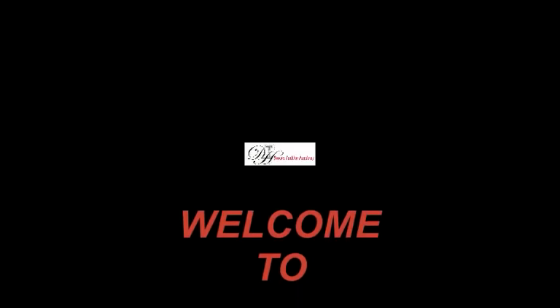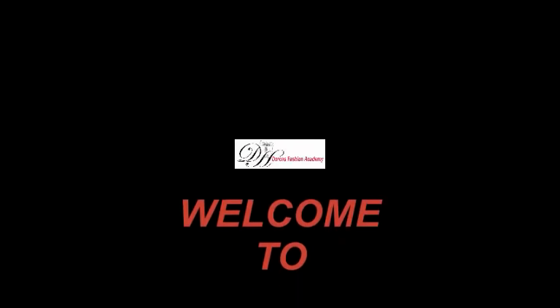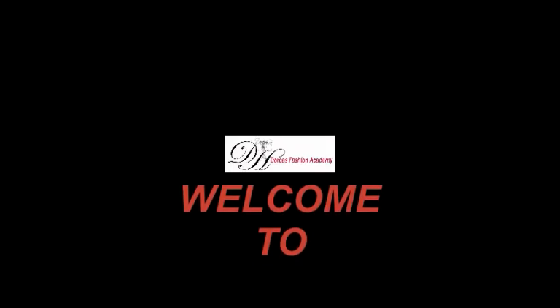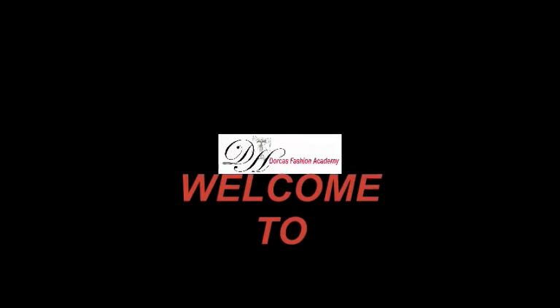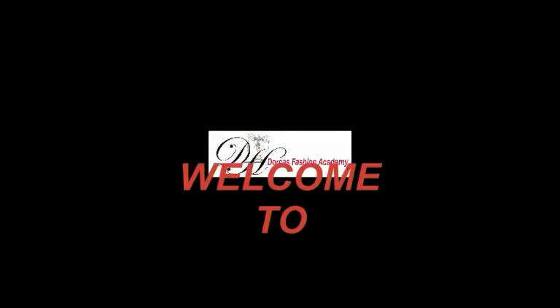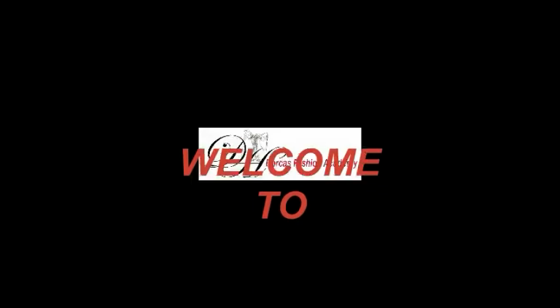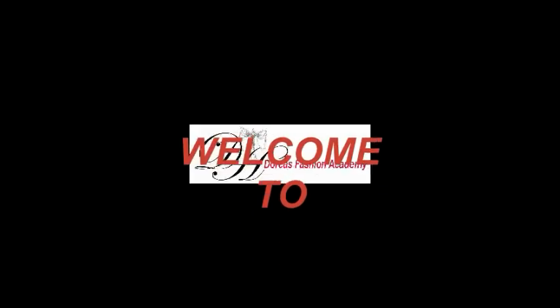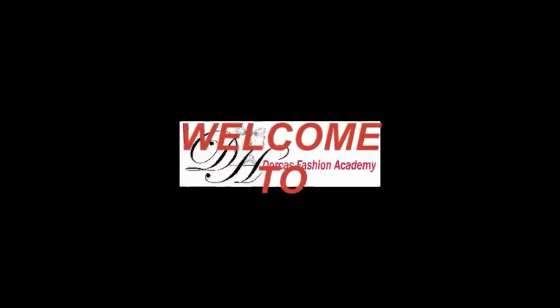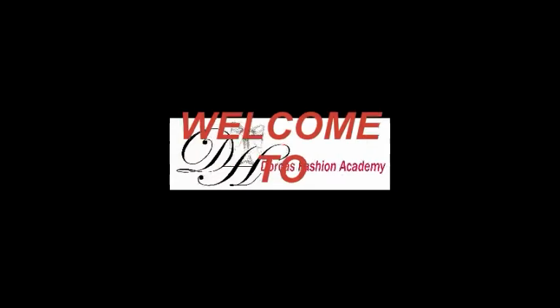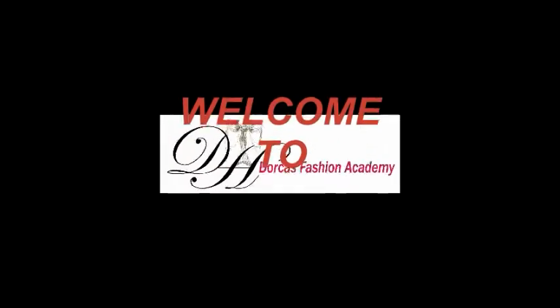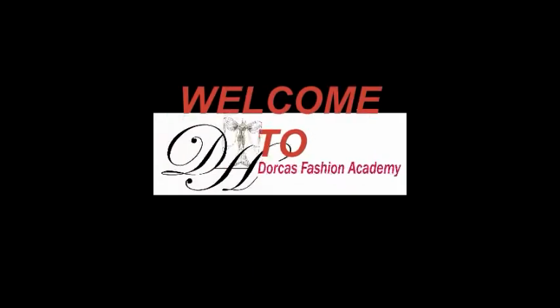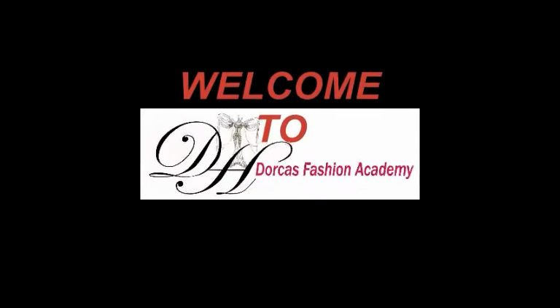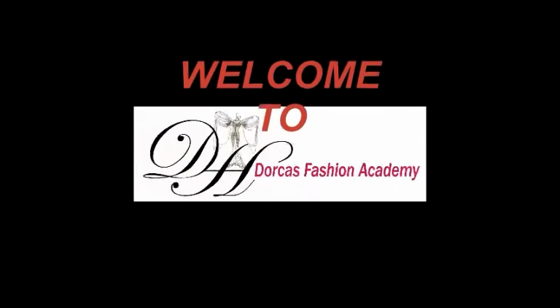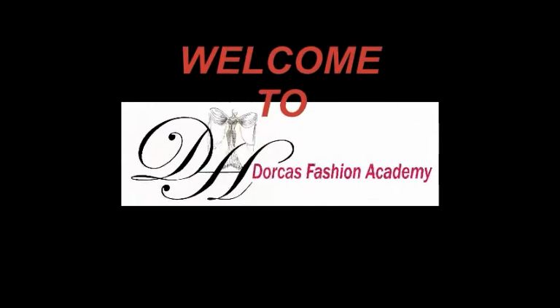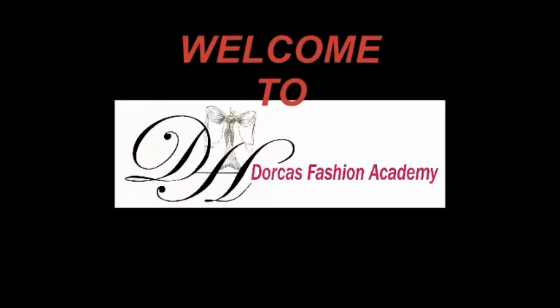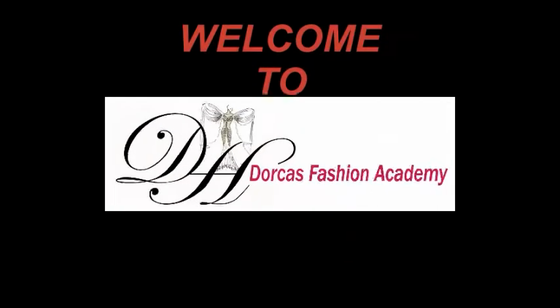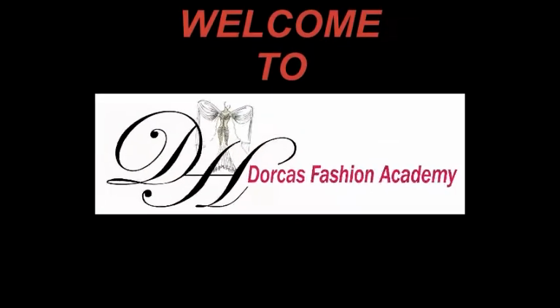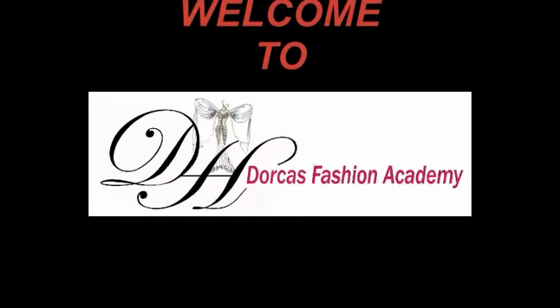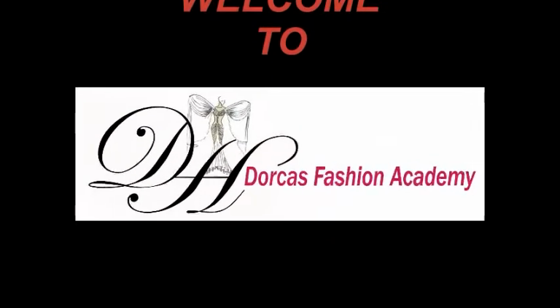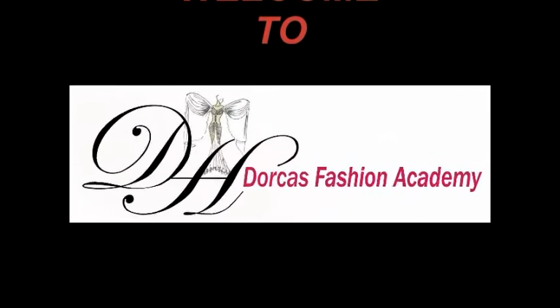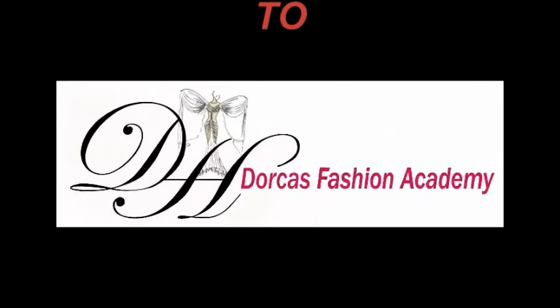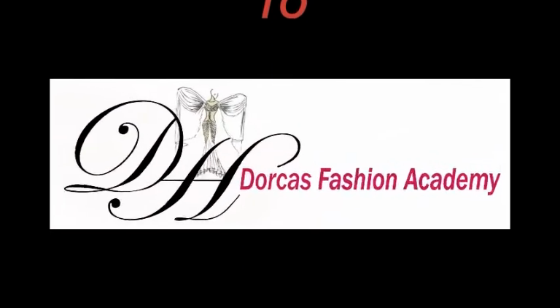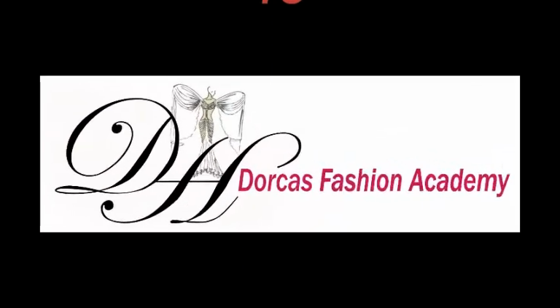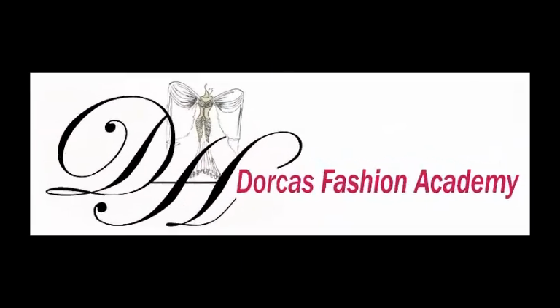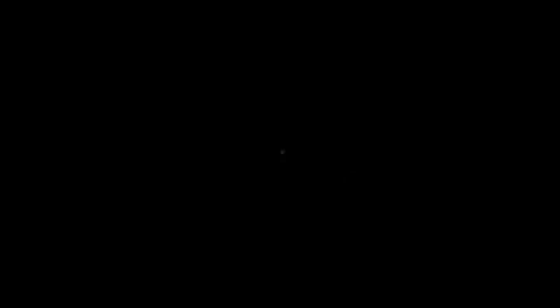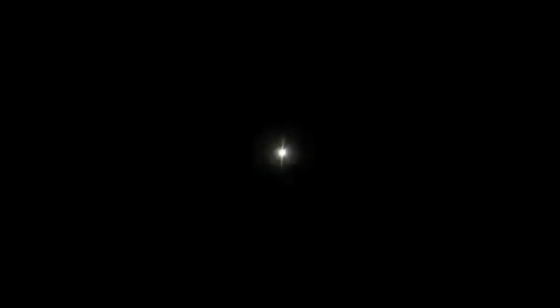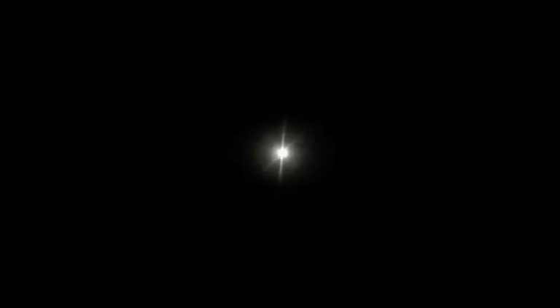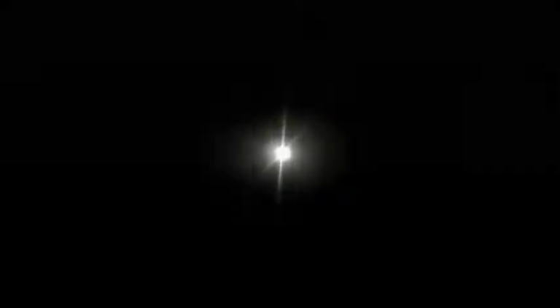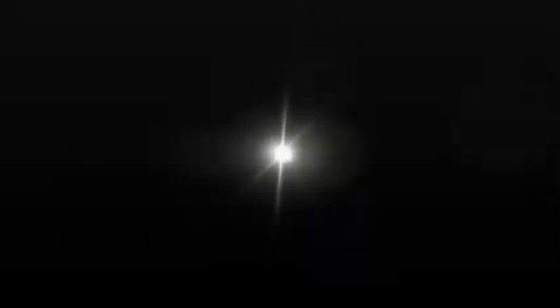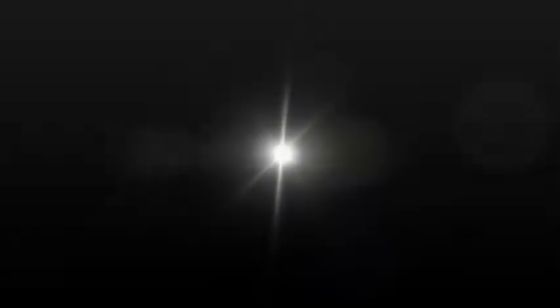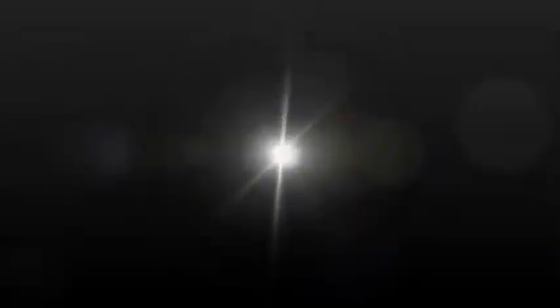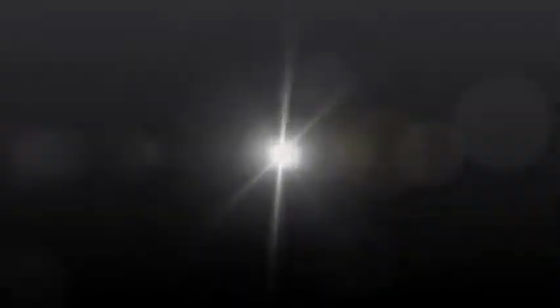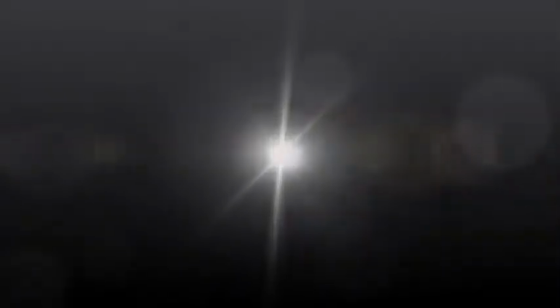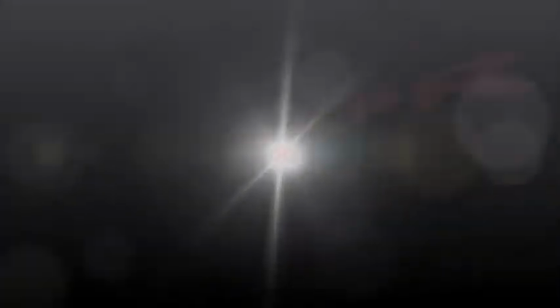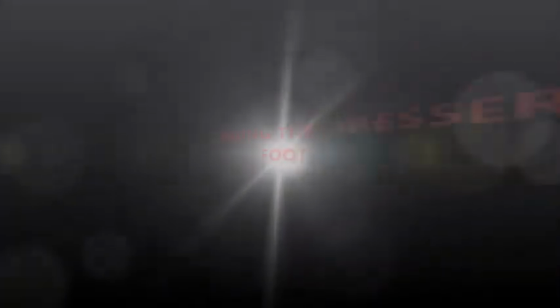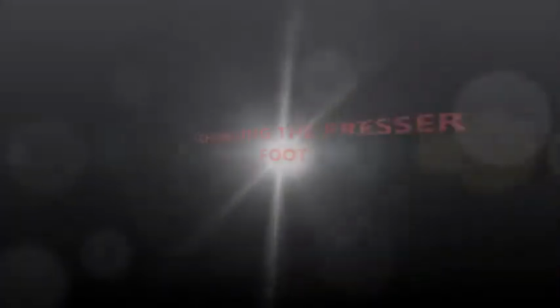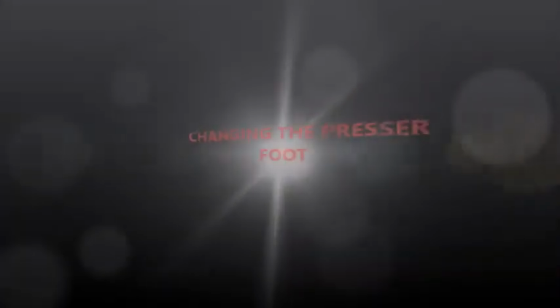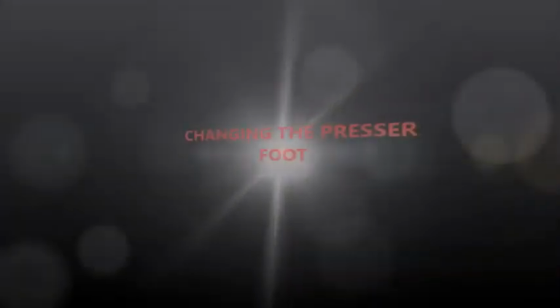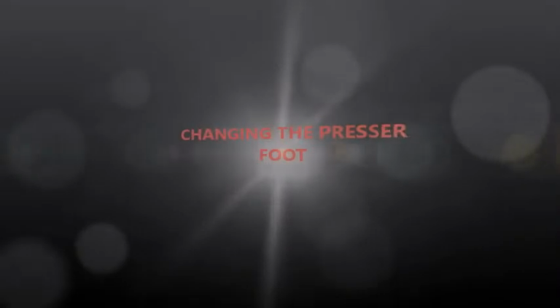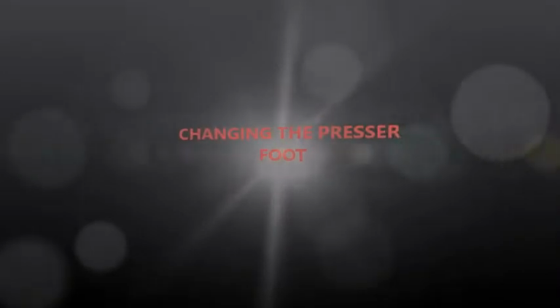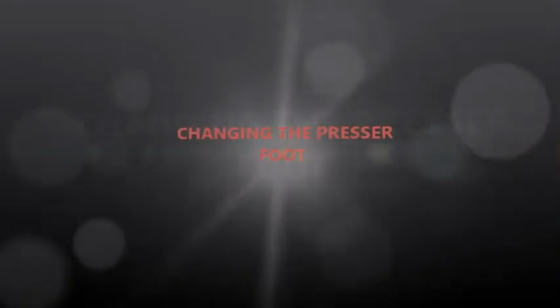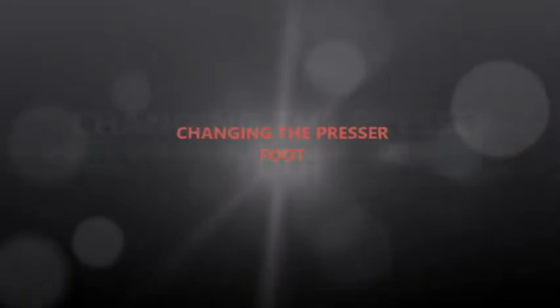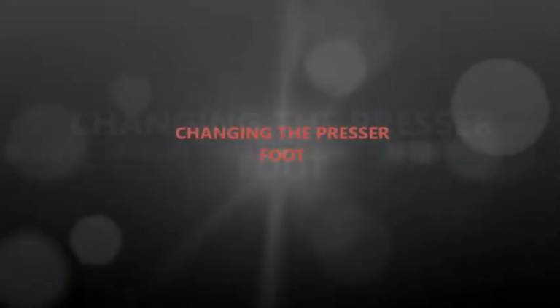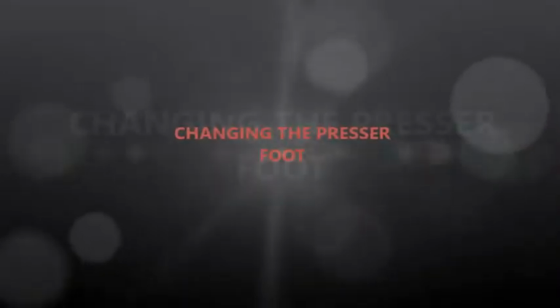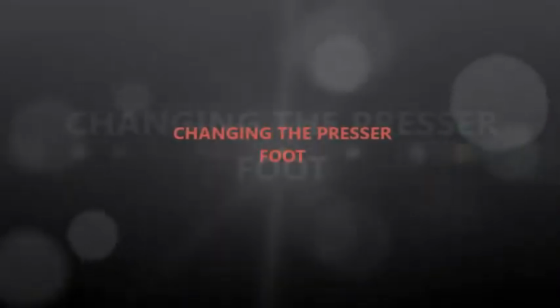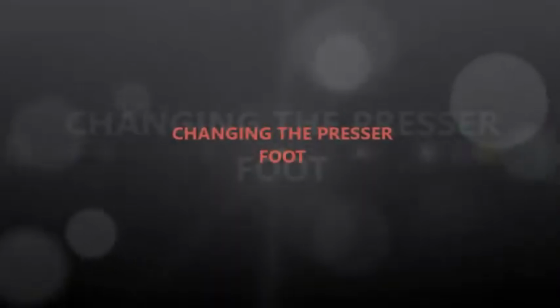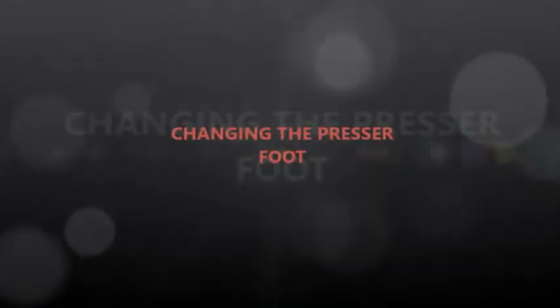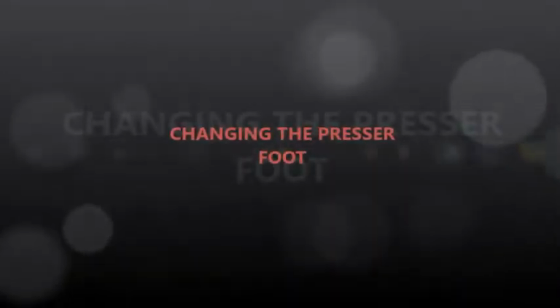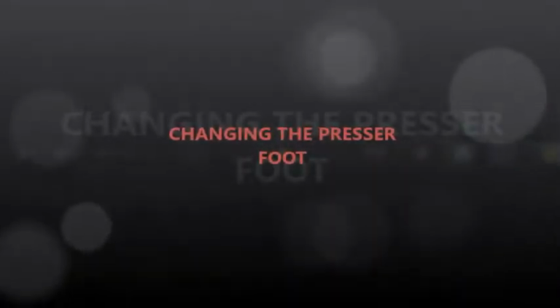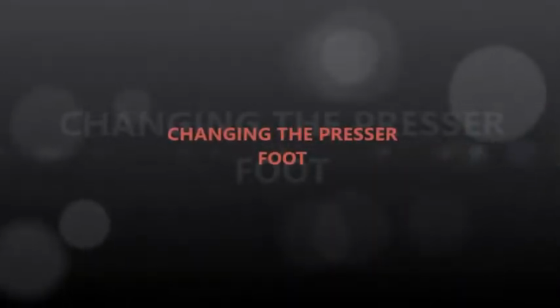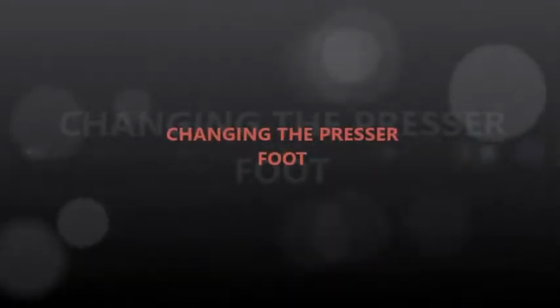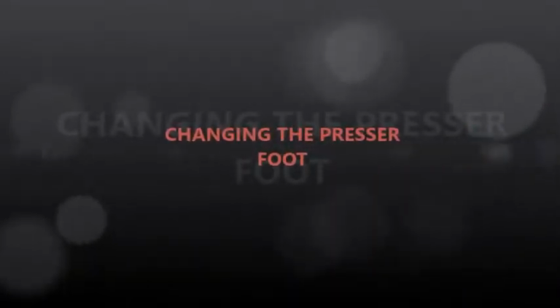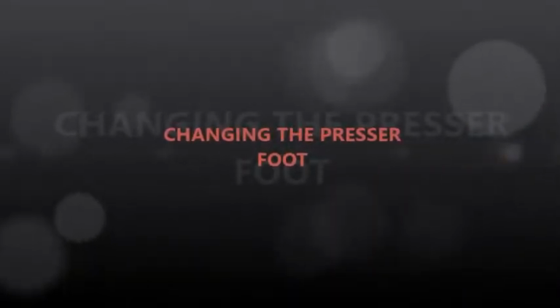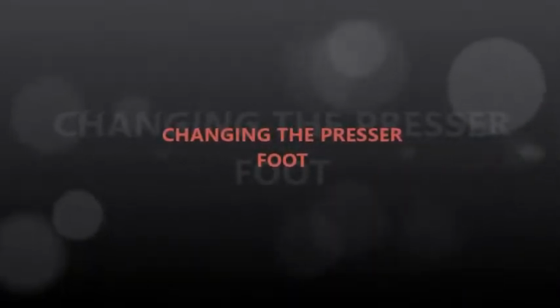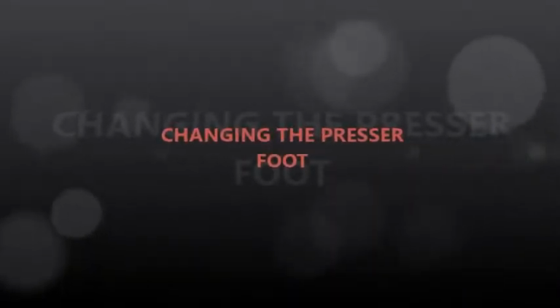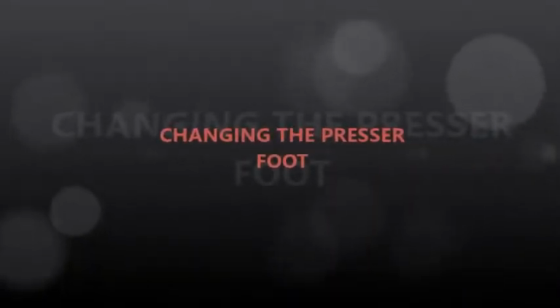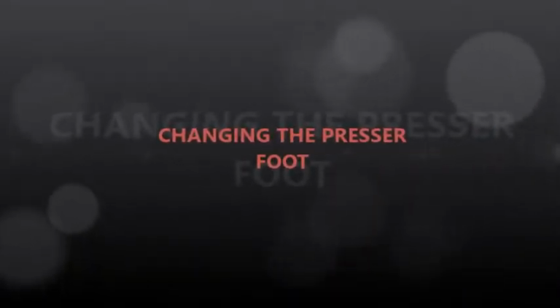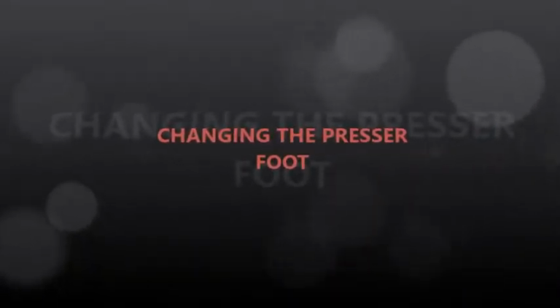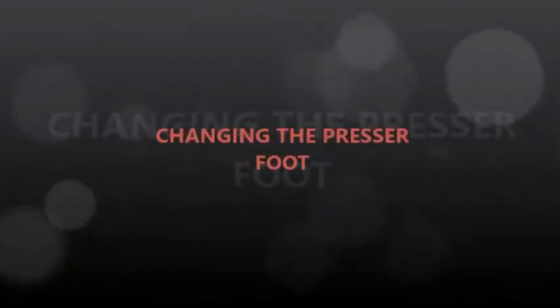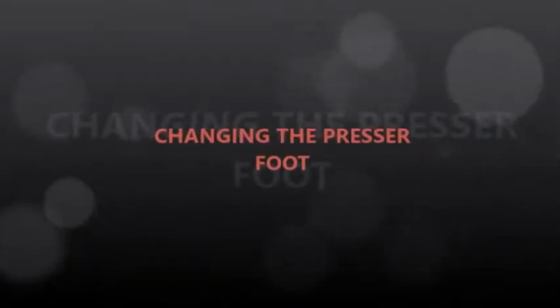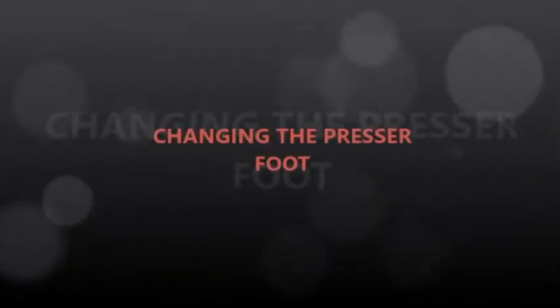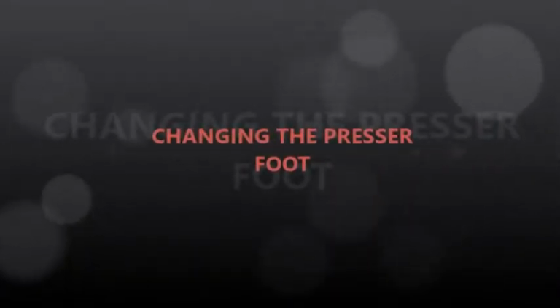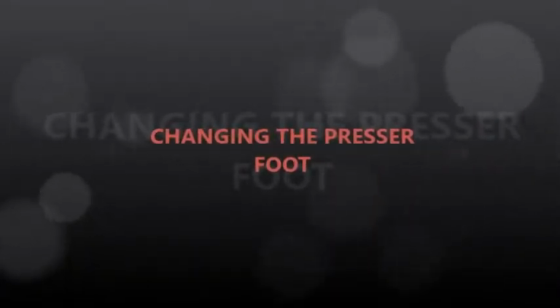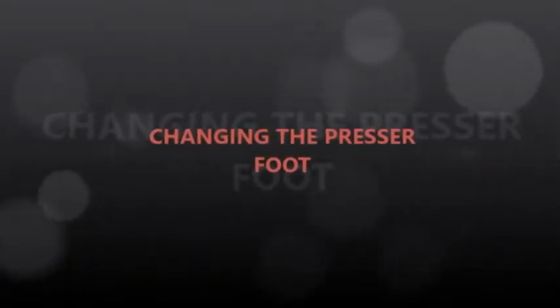Welcome to Dorcas Fashion Academy. In this video I will teach you how to change a presser foot.